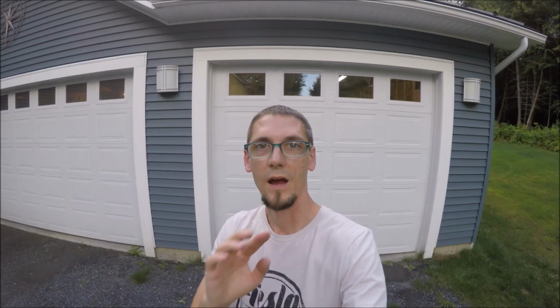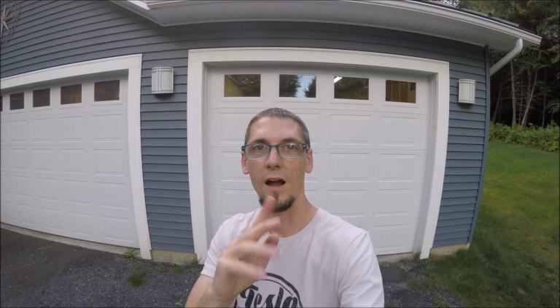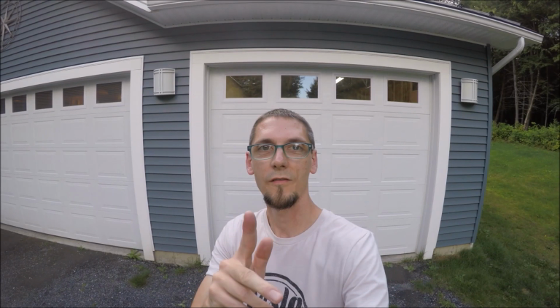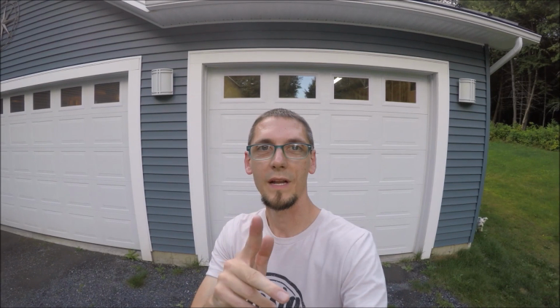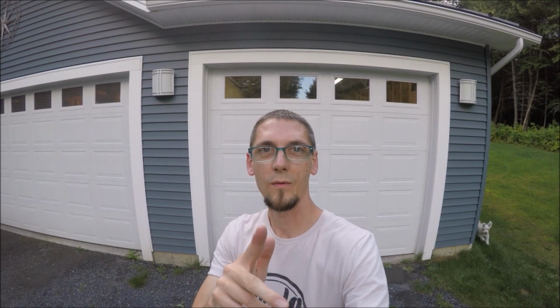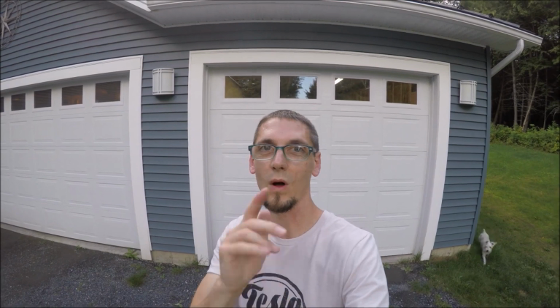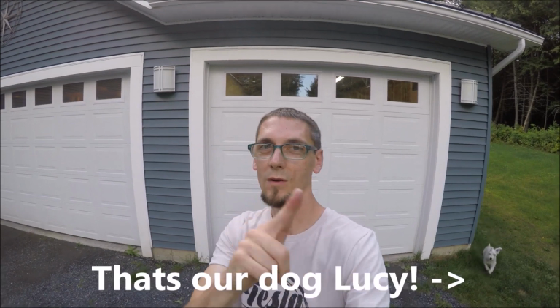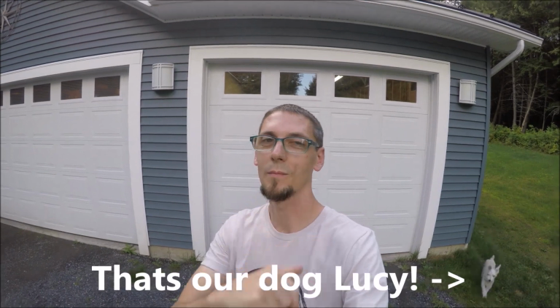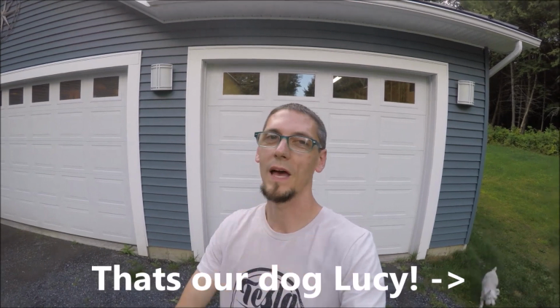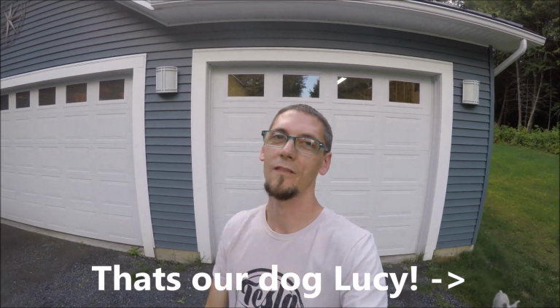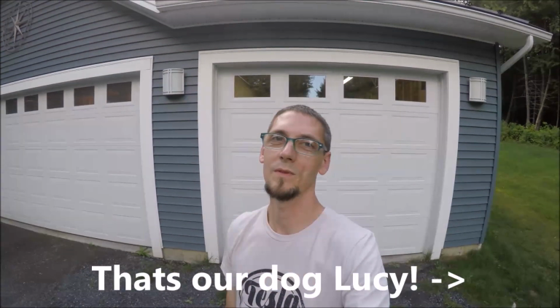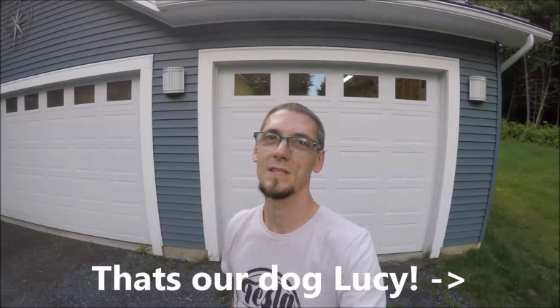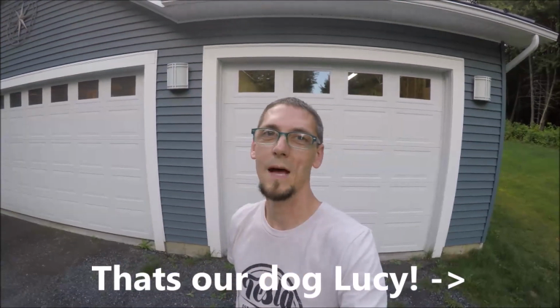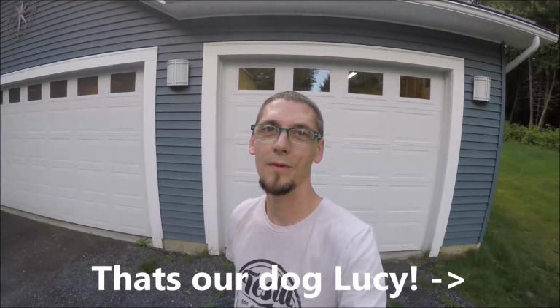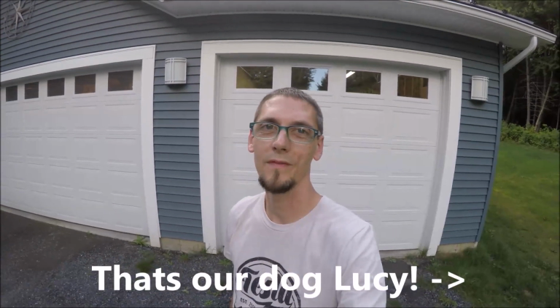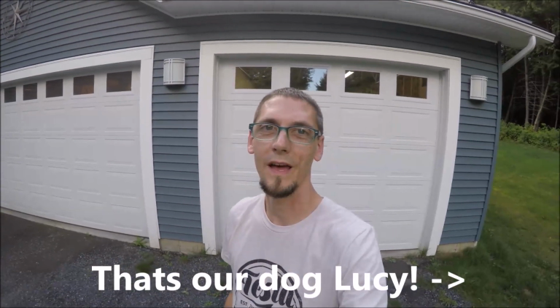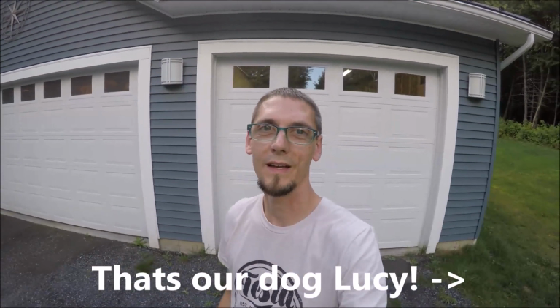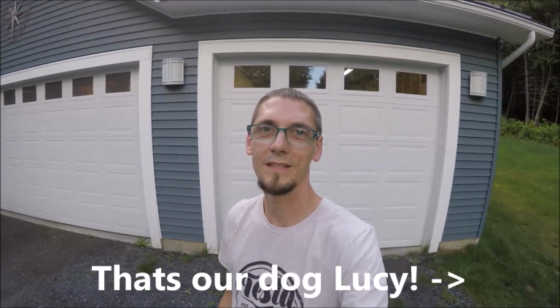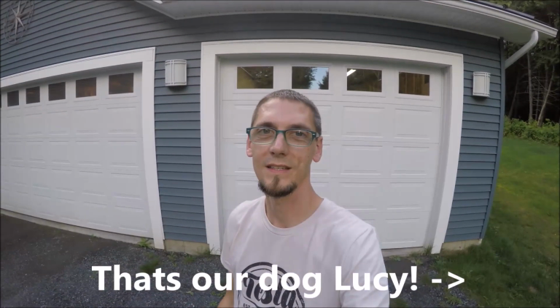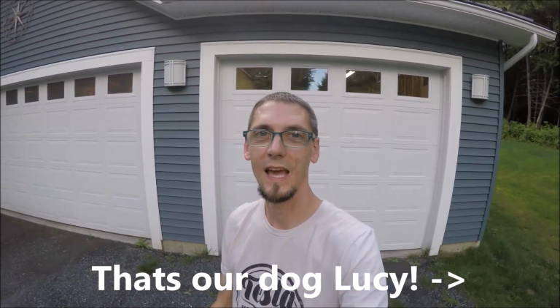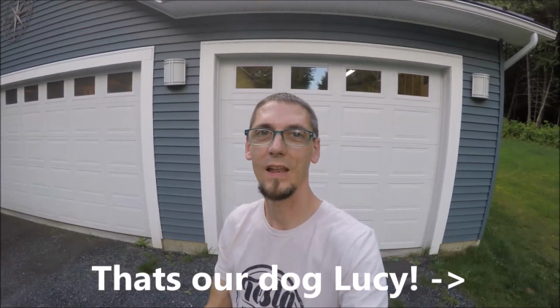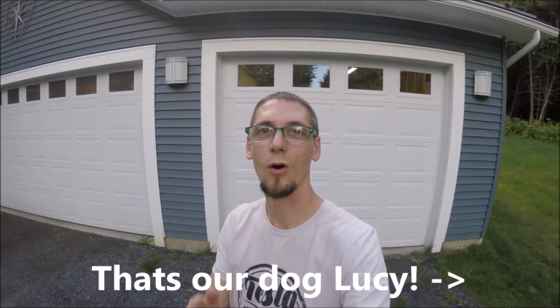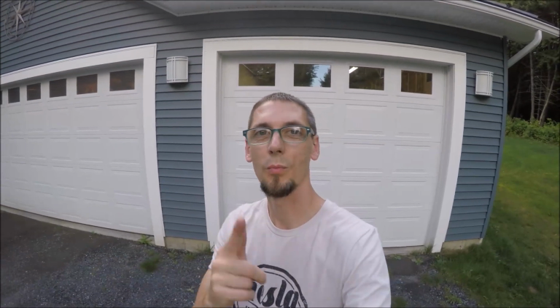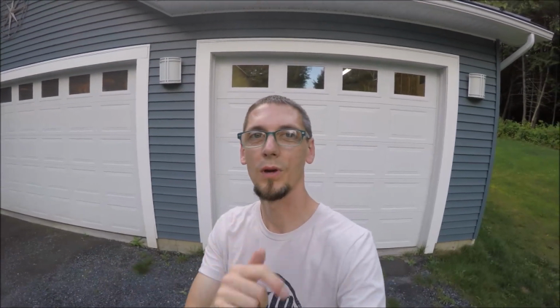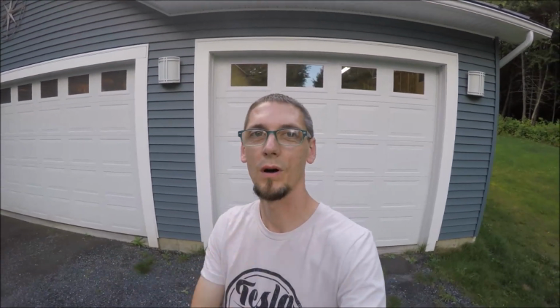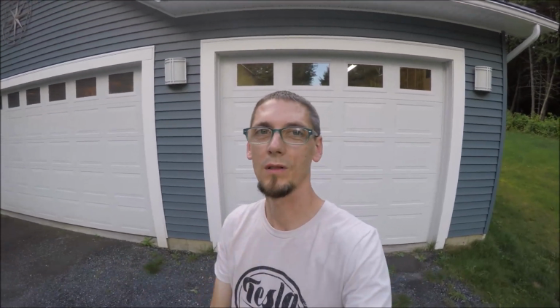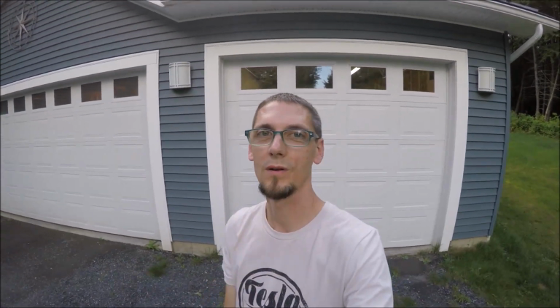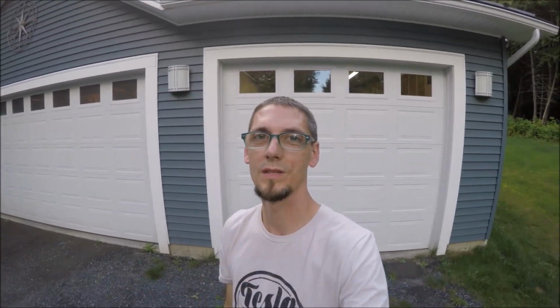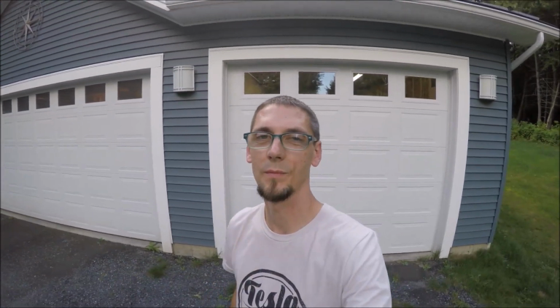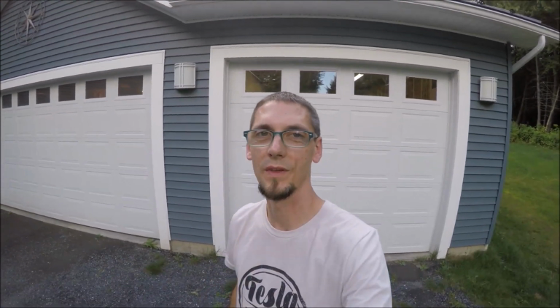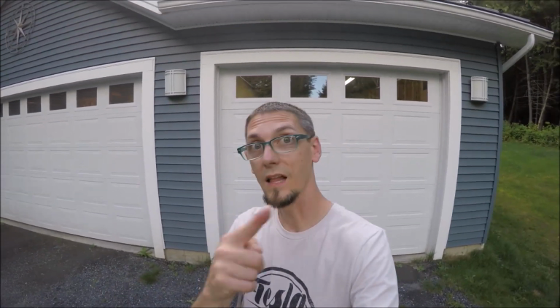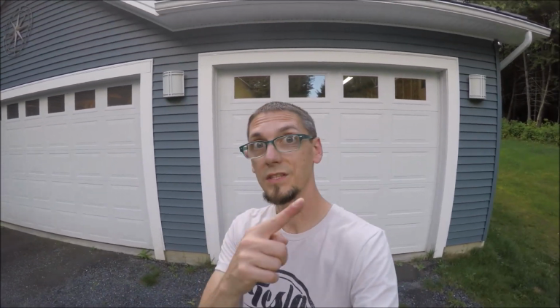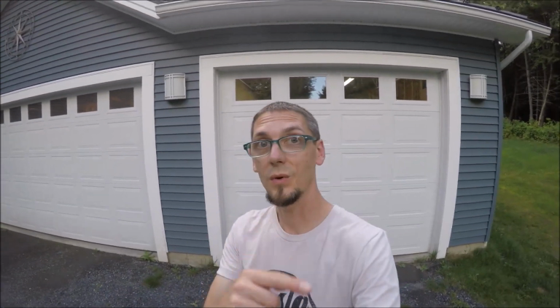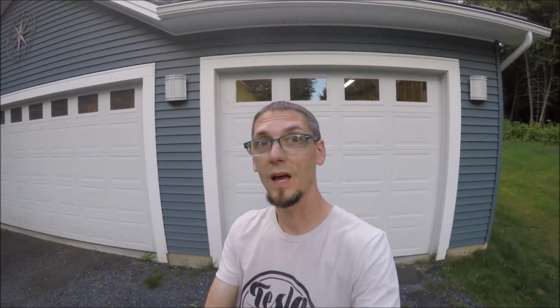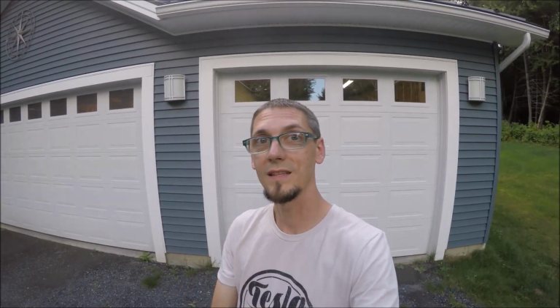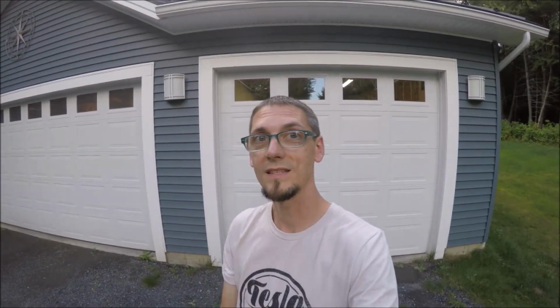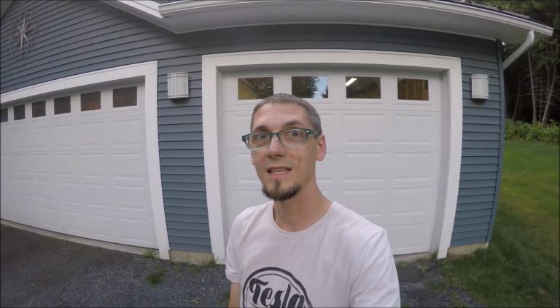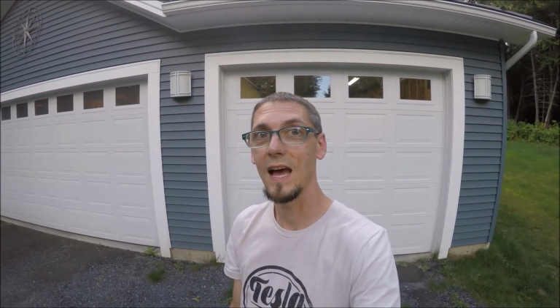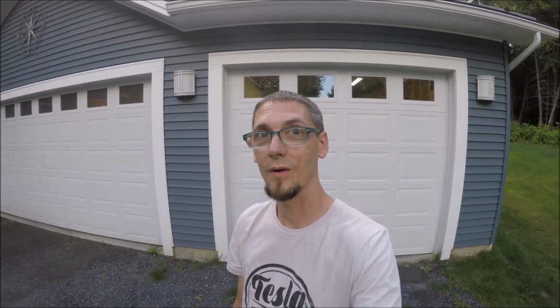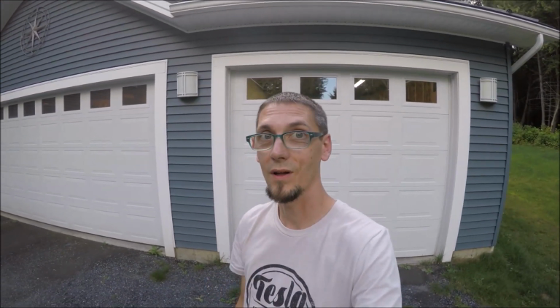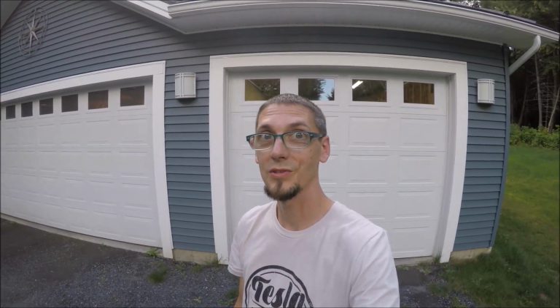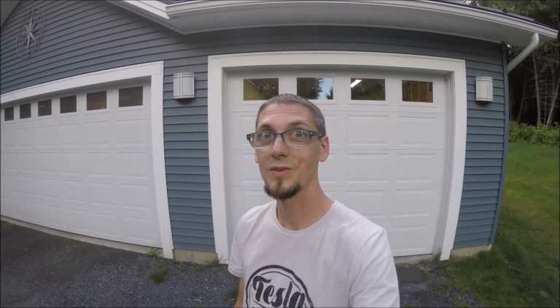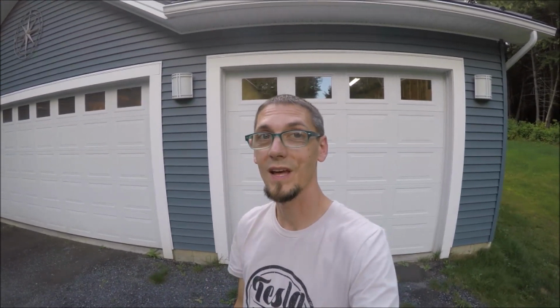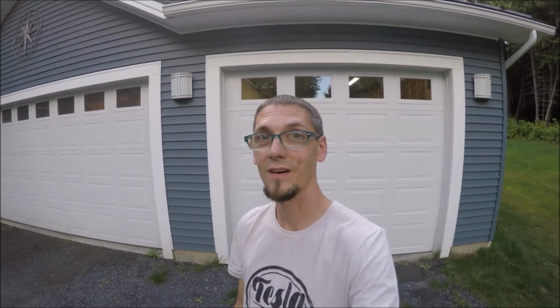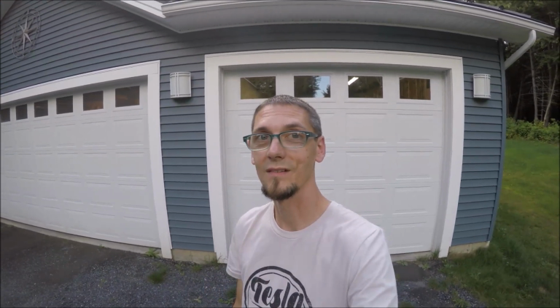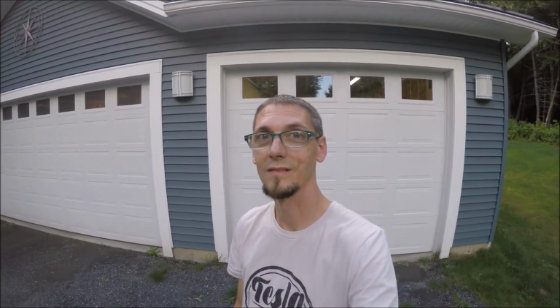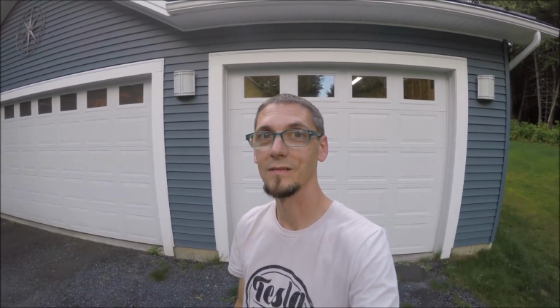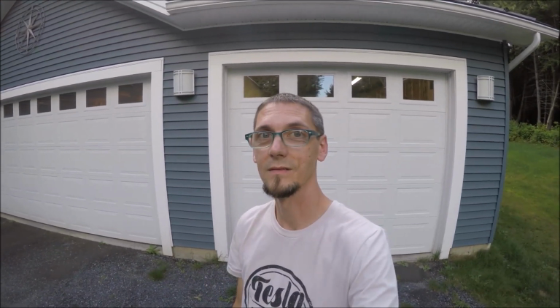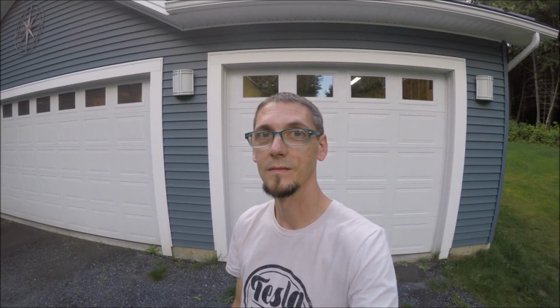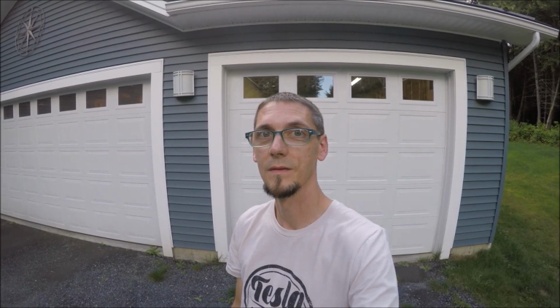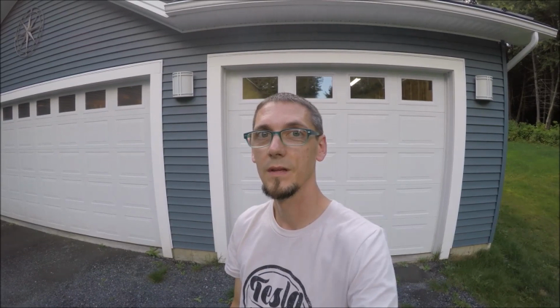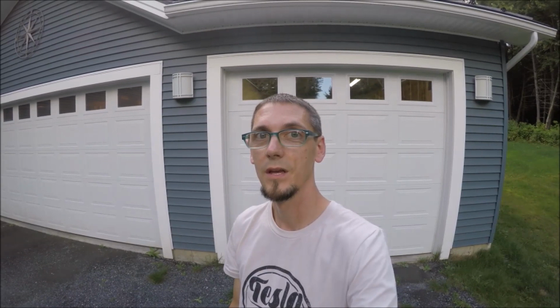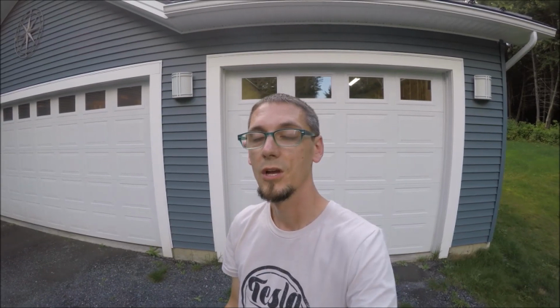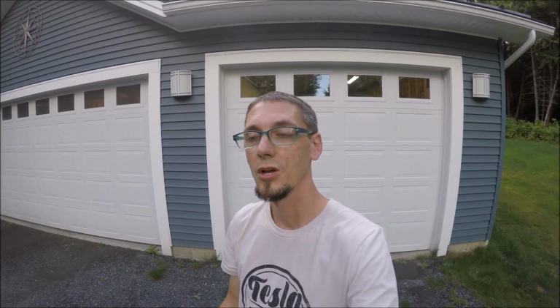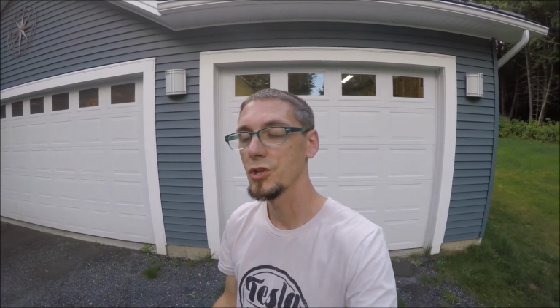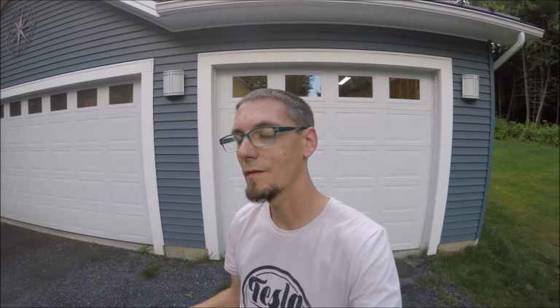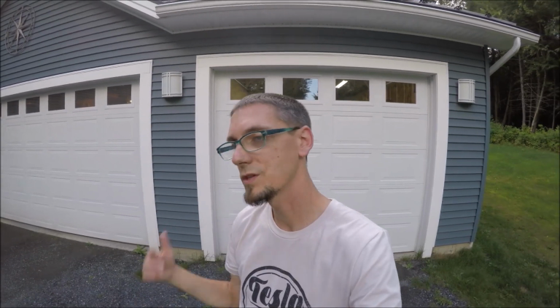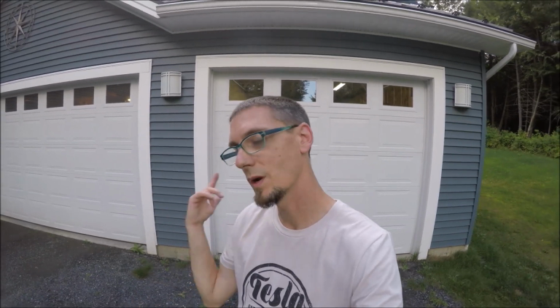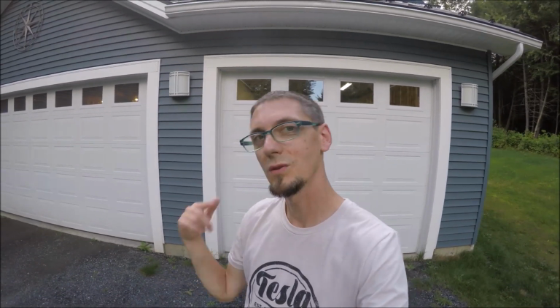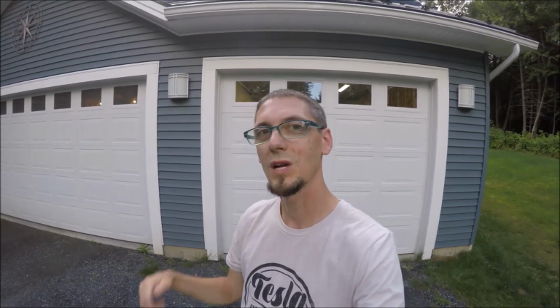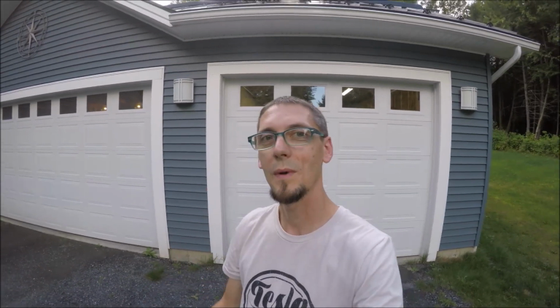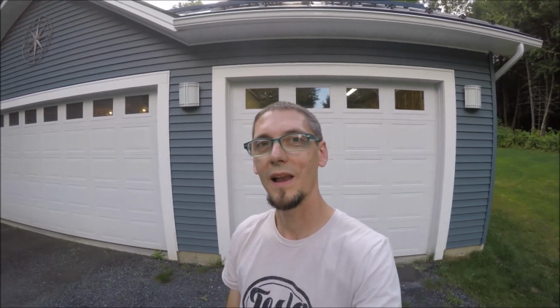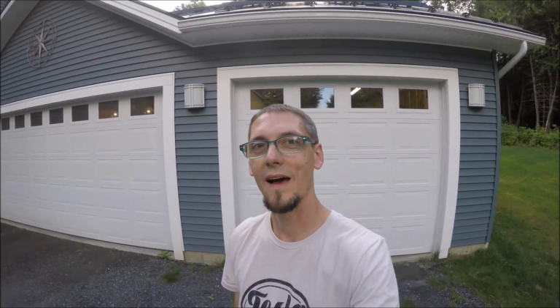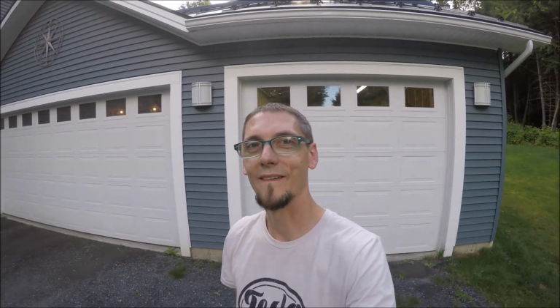Hi everybody, welcome back from Snapple Facts. I hope you all learned something. Let's go ahead and see how it all turned out. Jarvis, why don't you come on out?